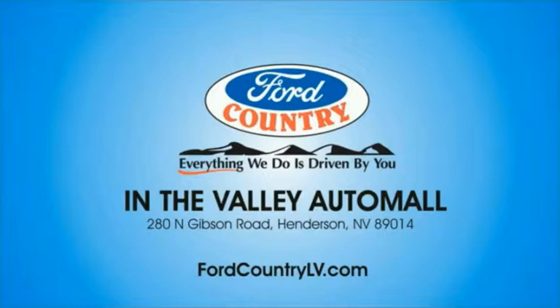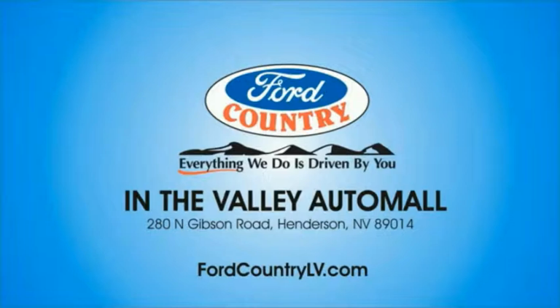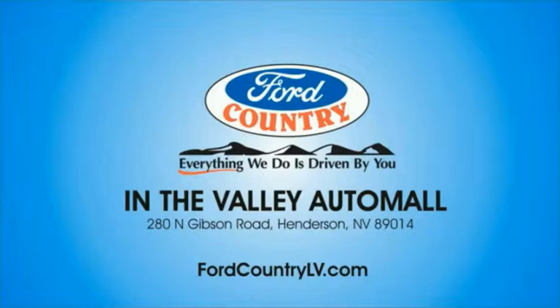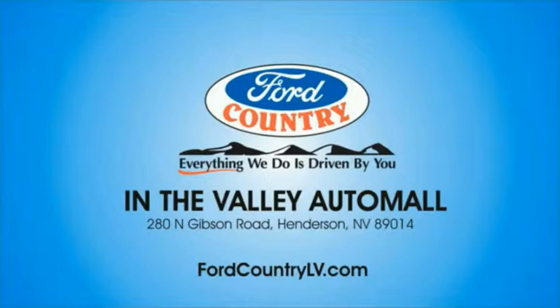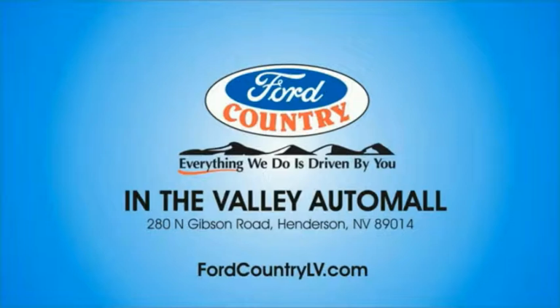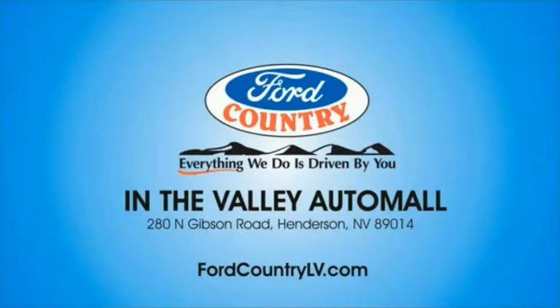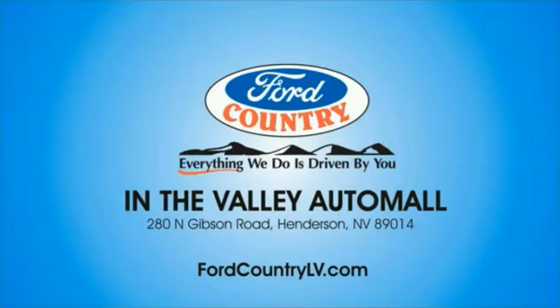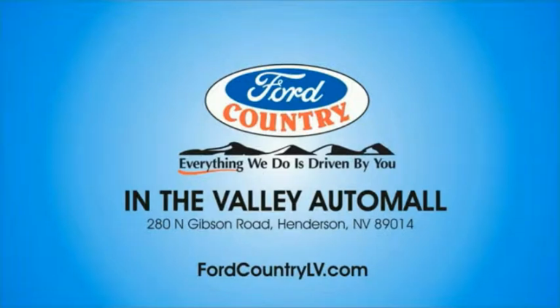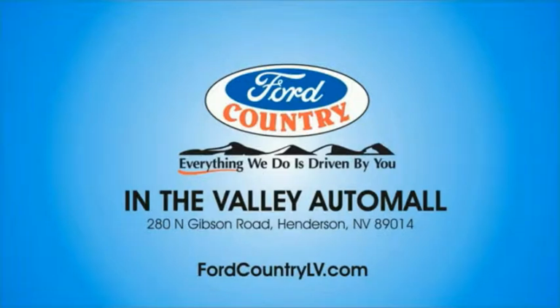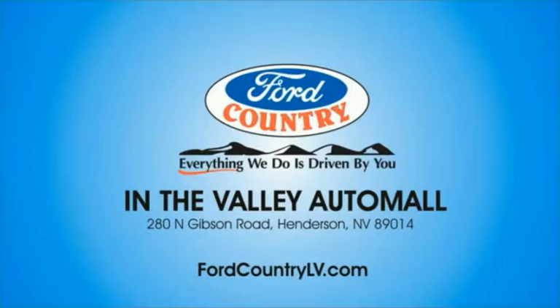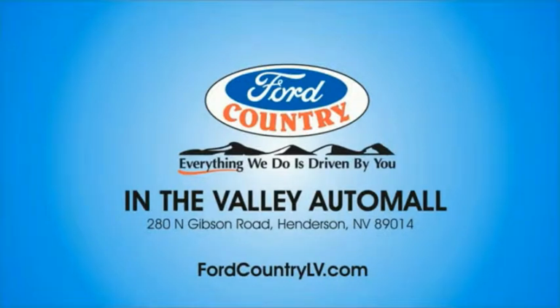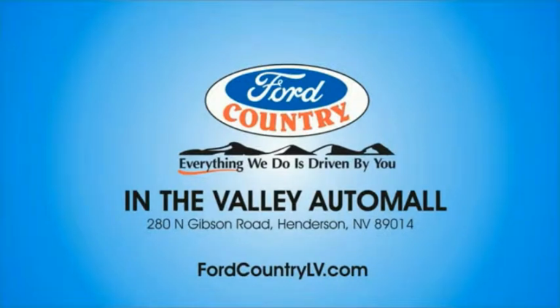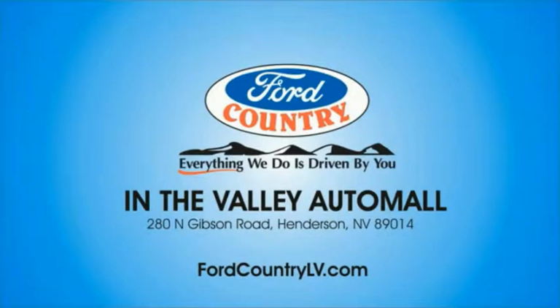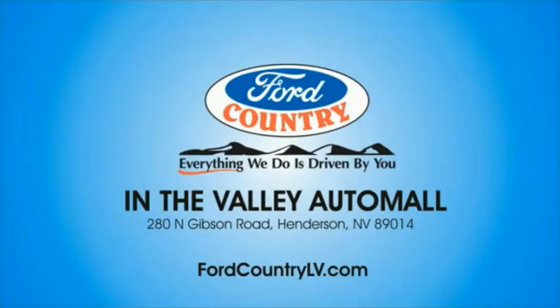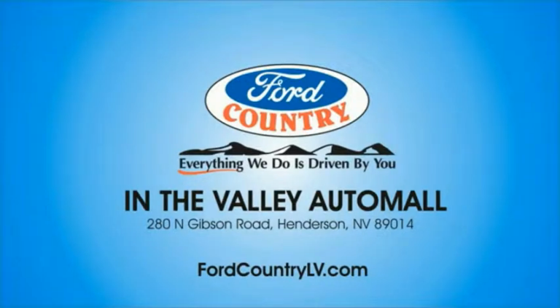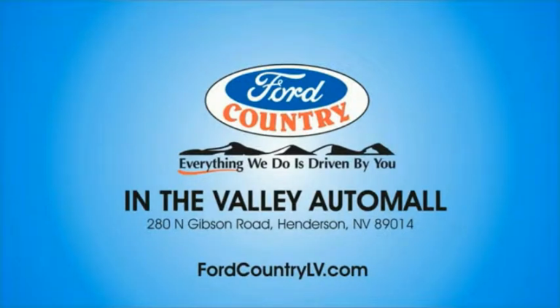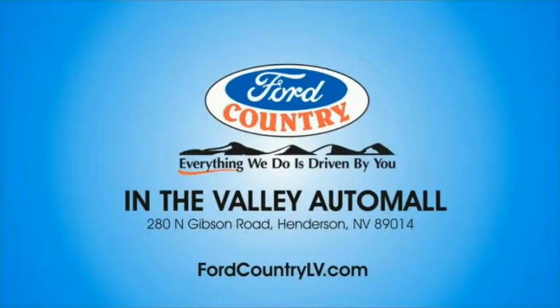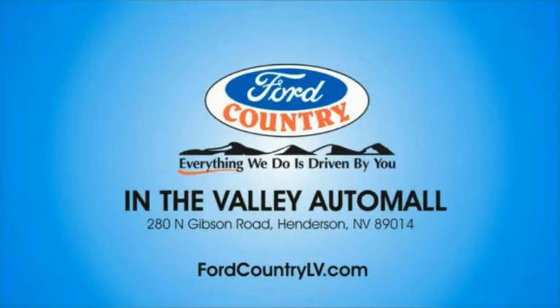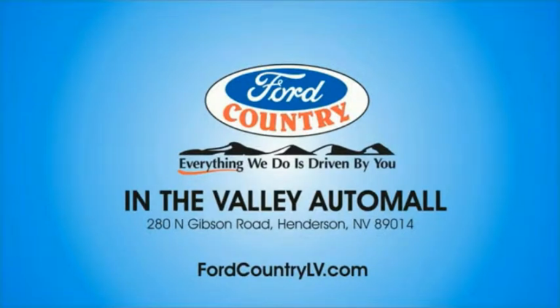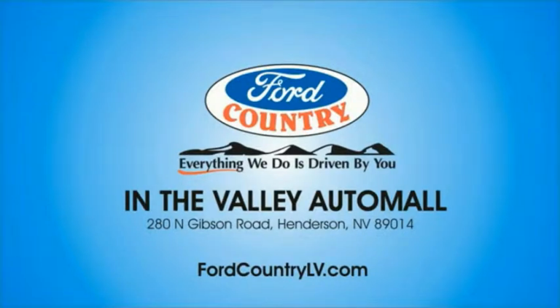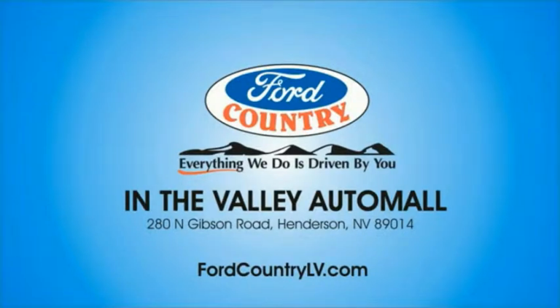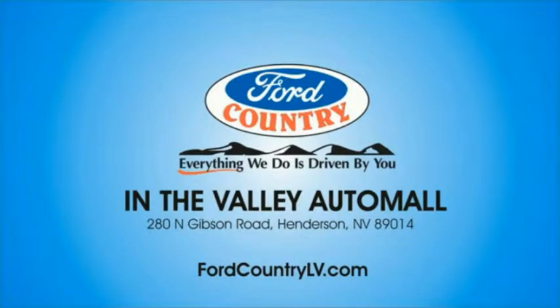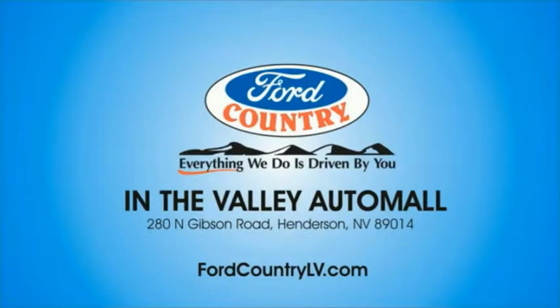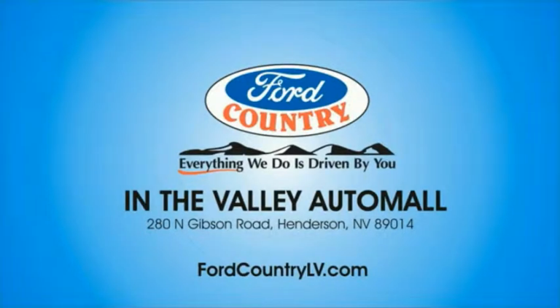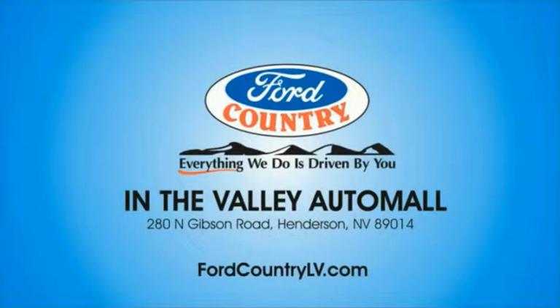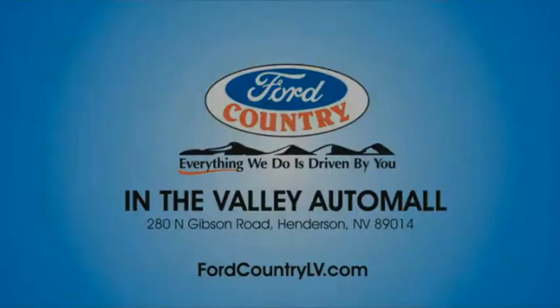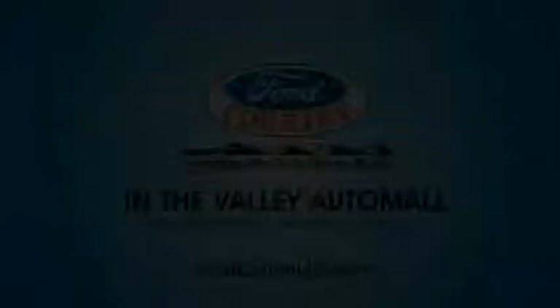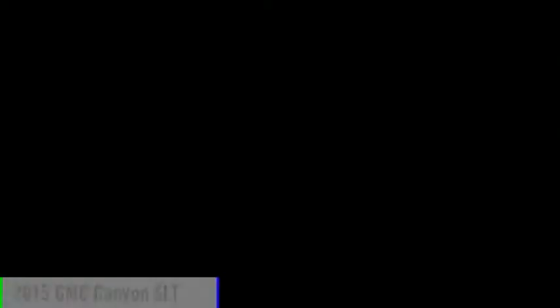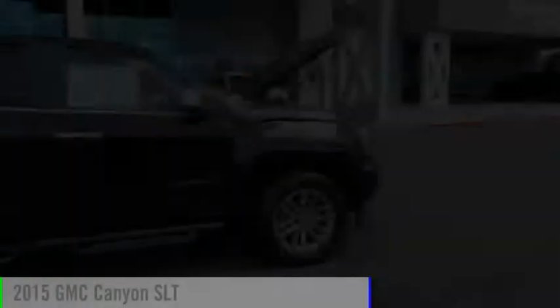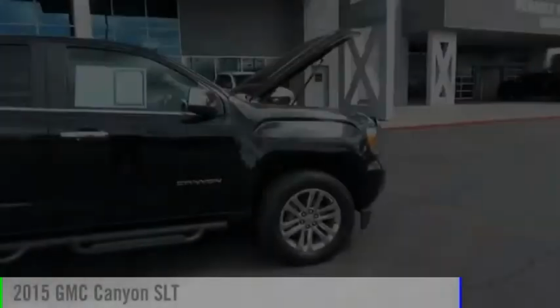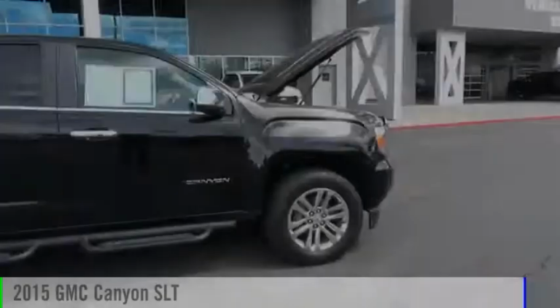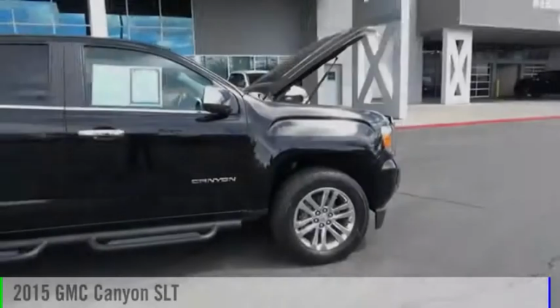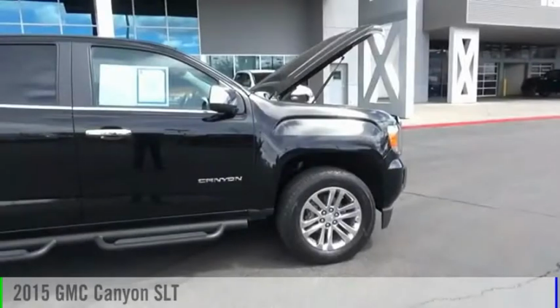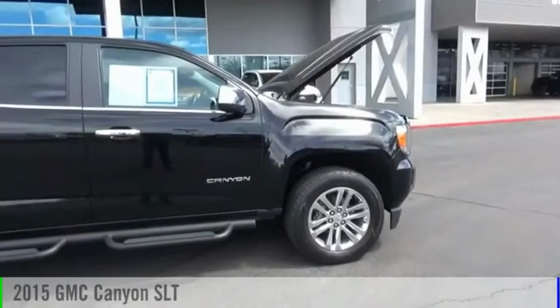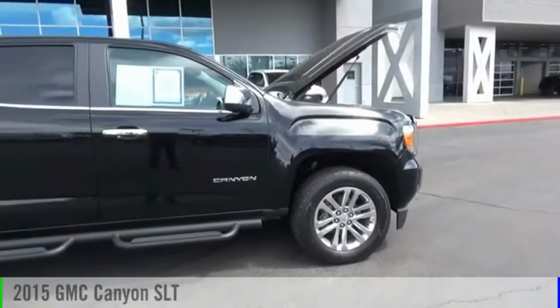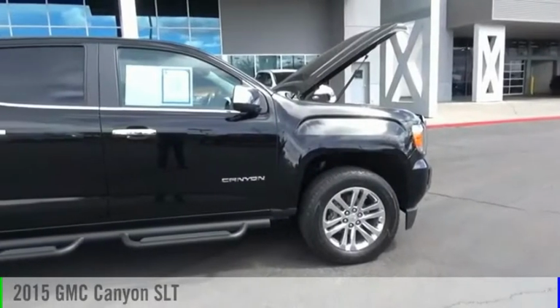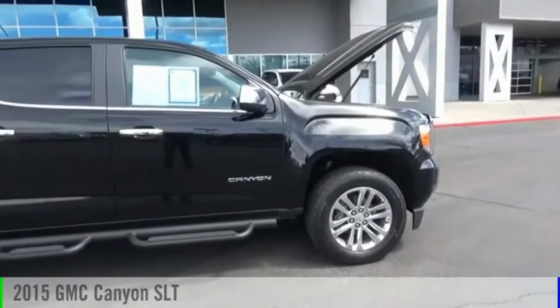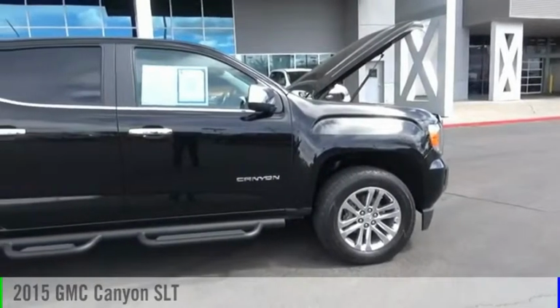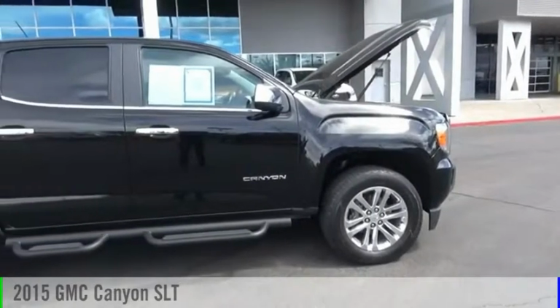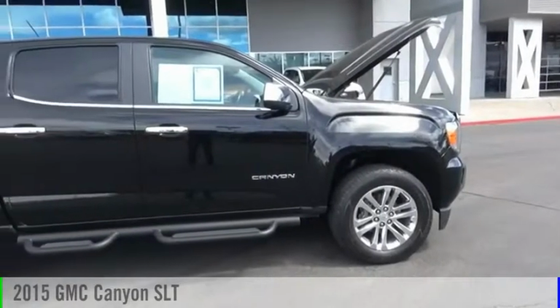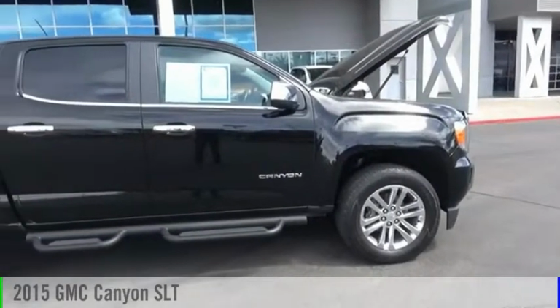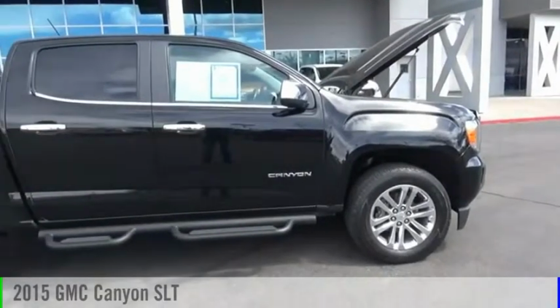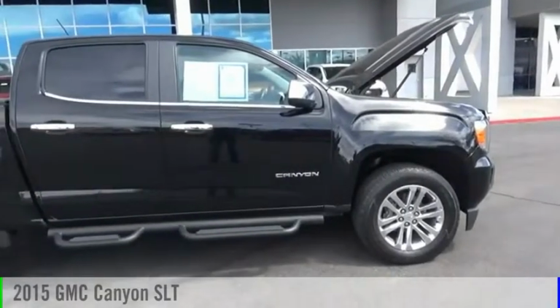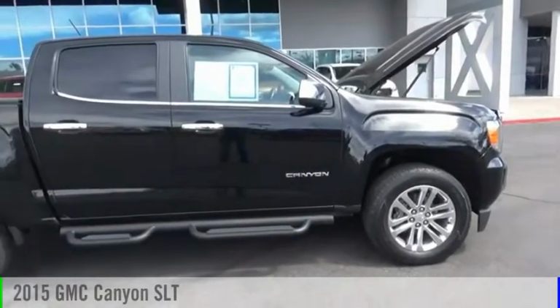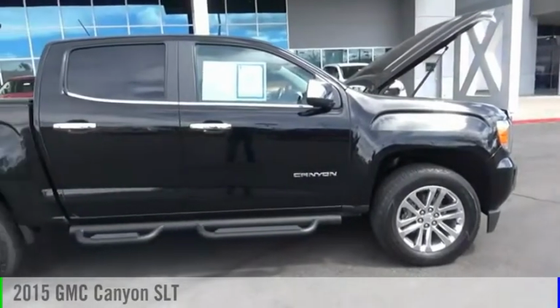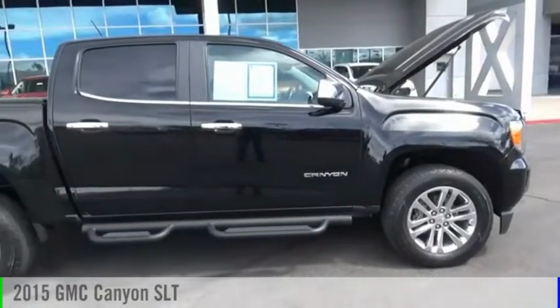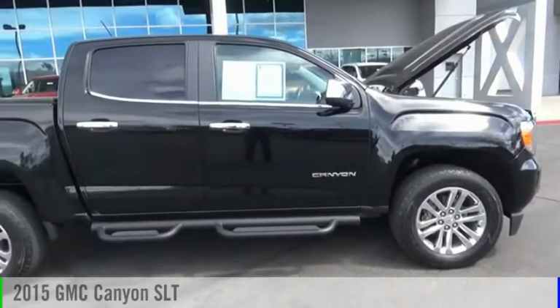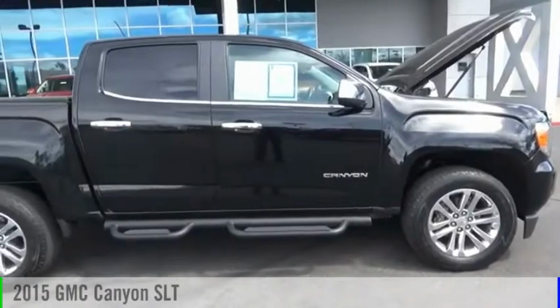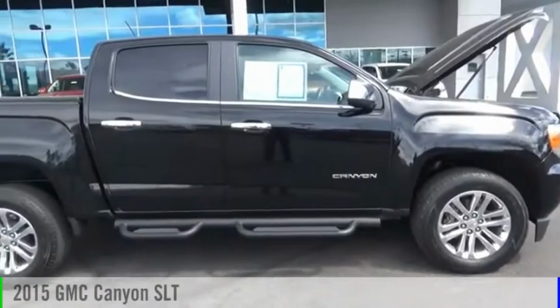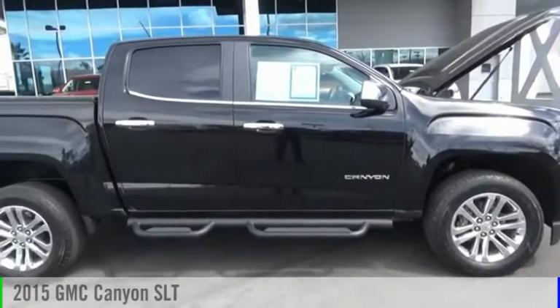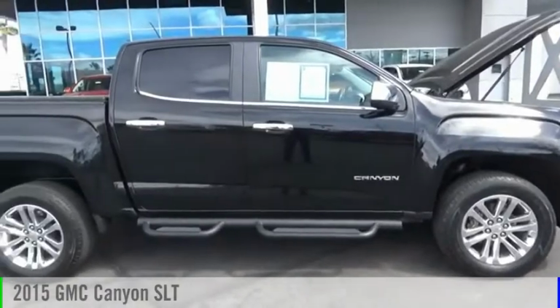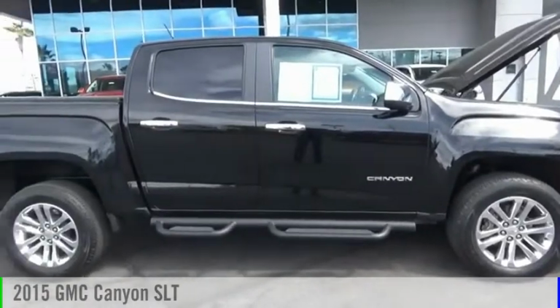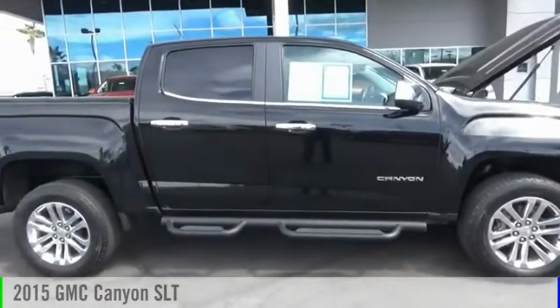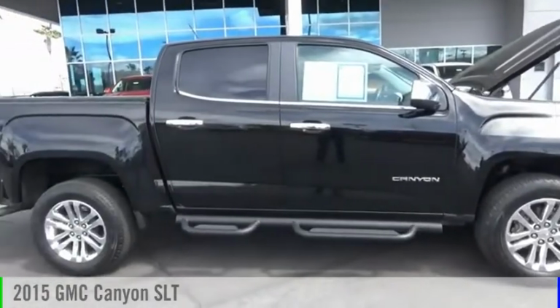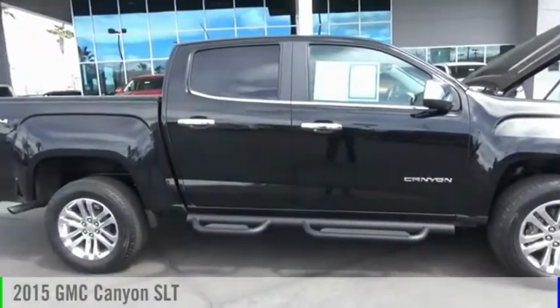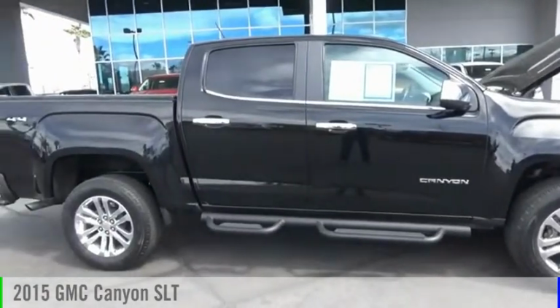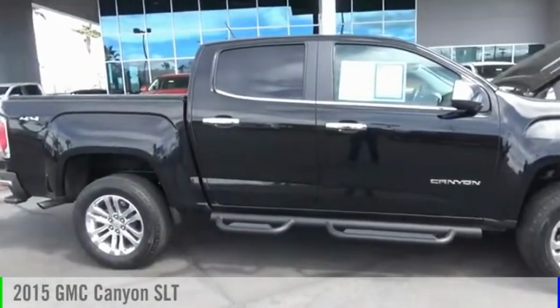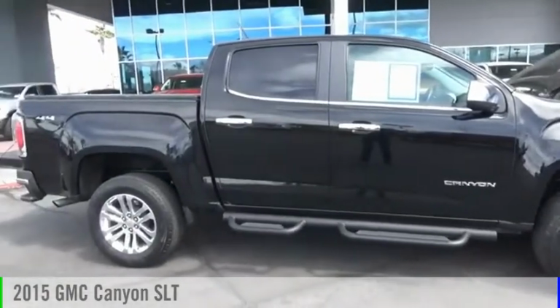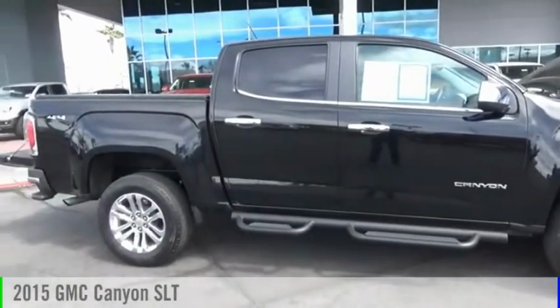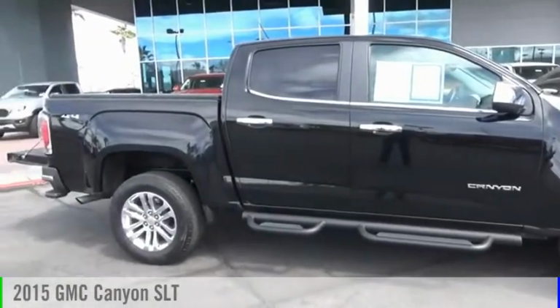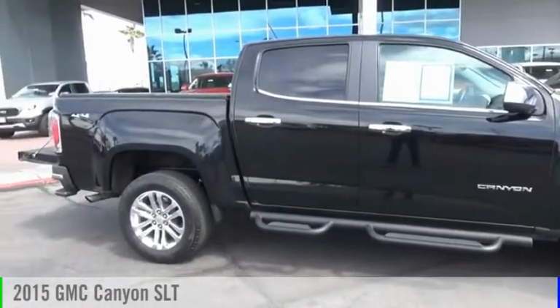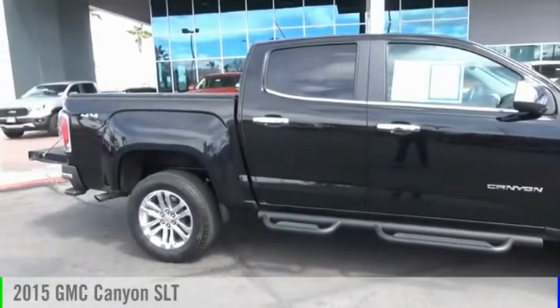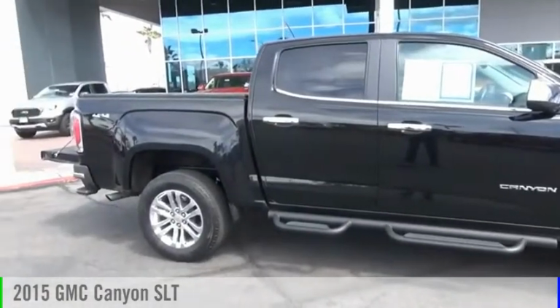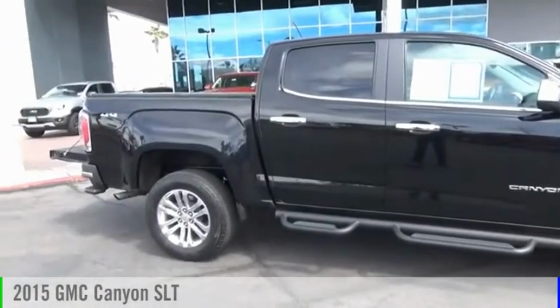Visit Ford Country in the Valley Auto Mall today. Stop by and take a look at the 2015 Canyon.